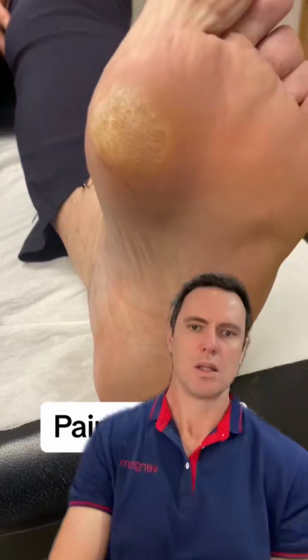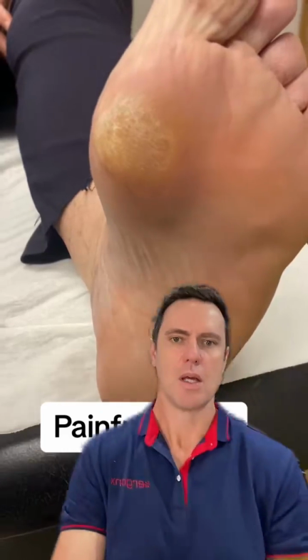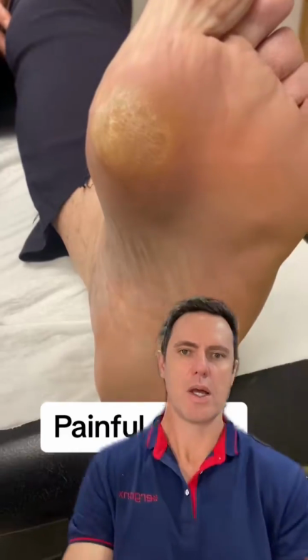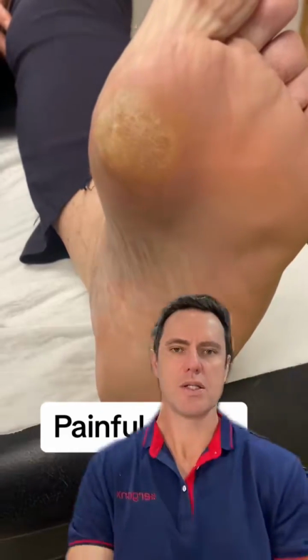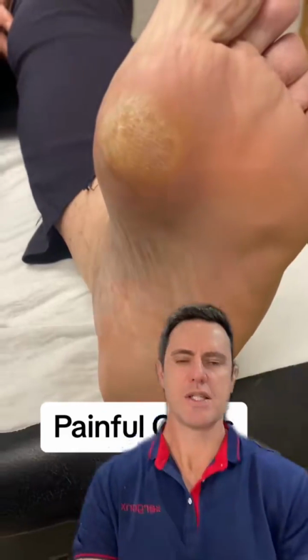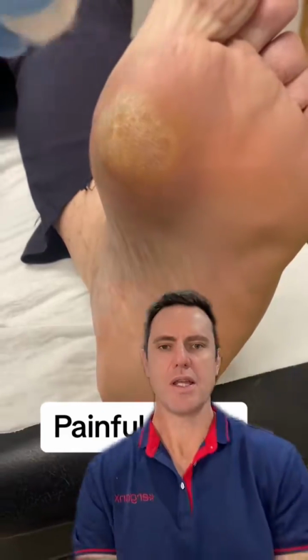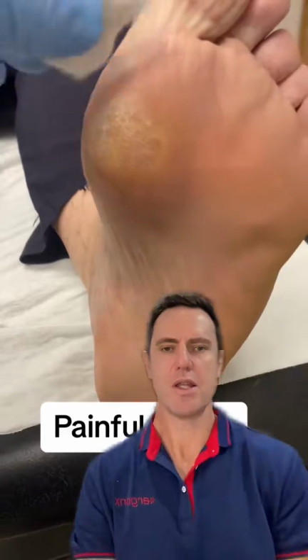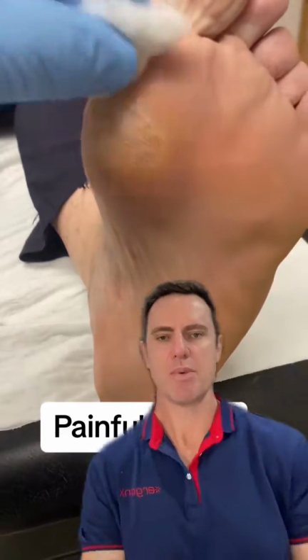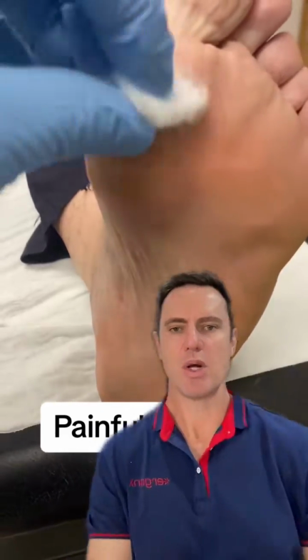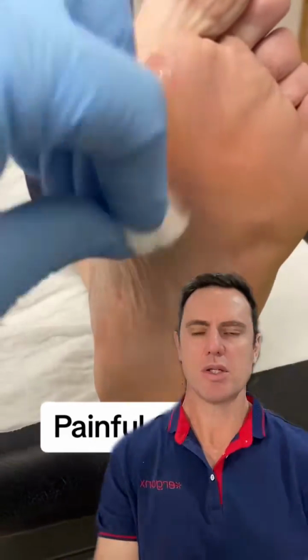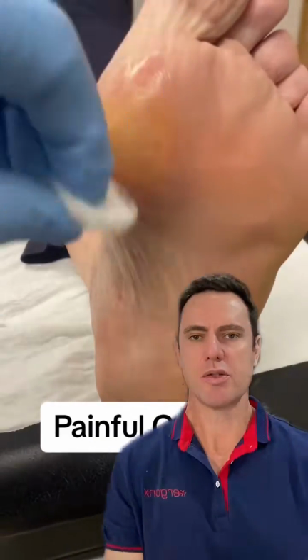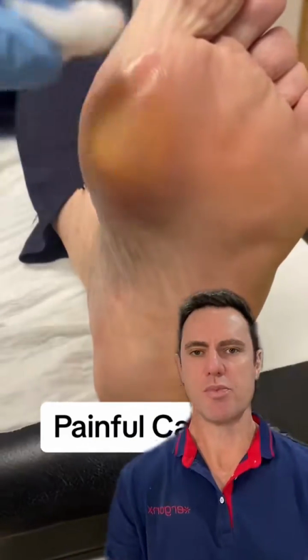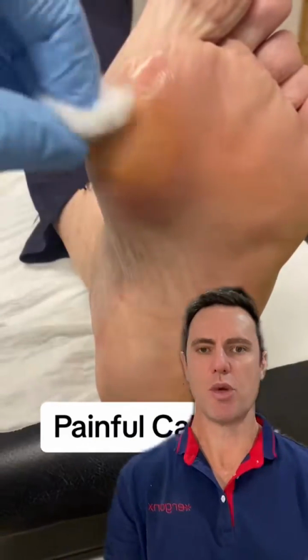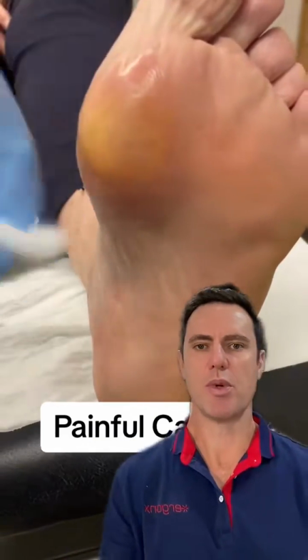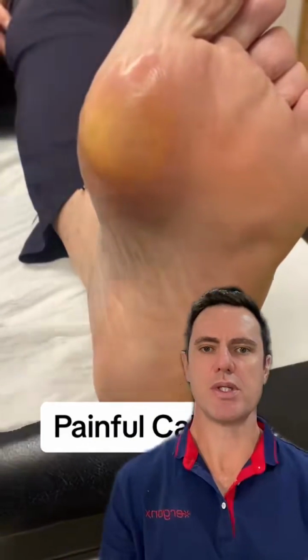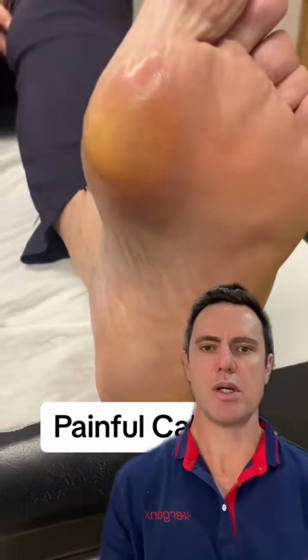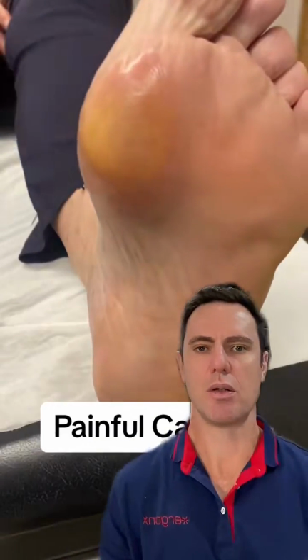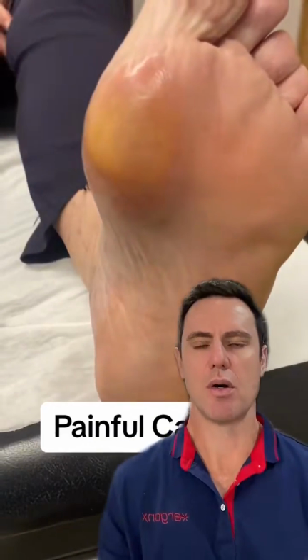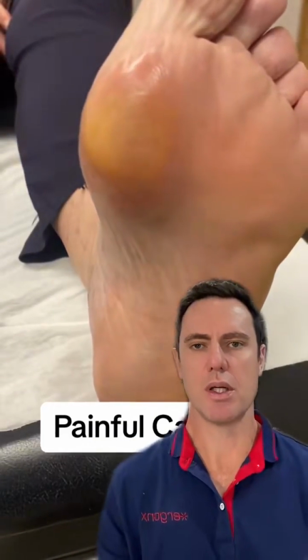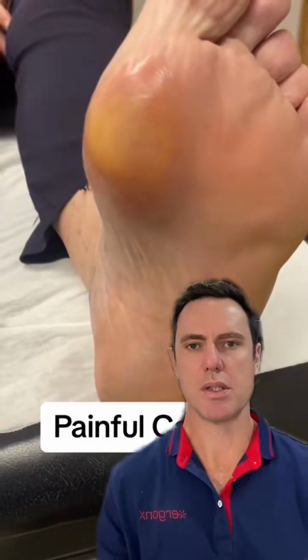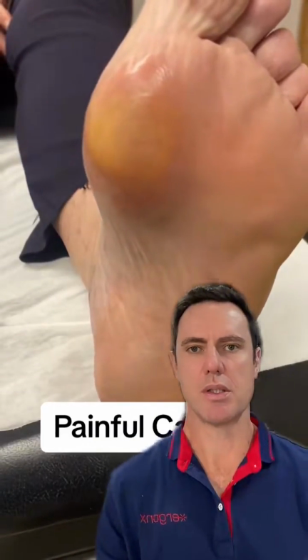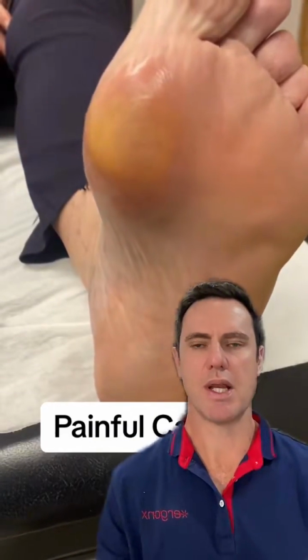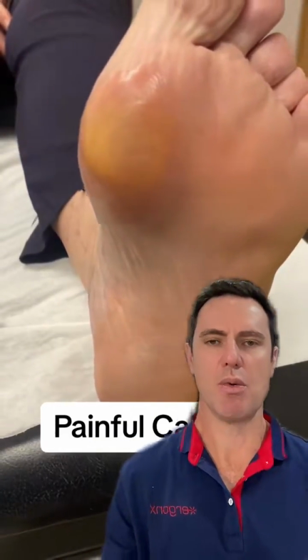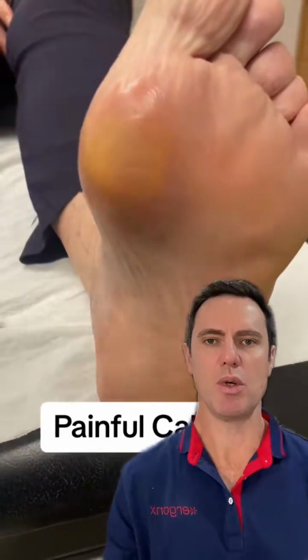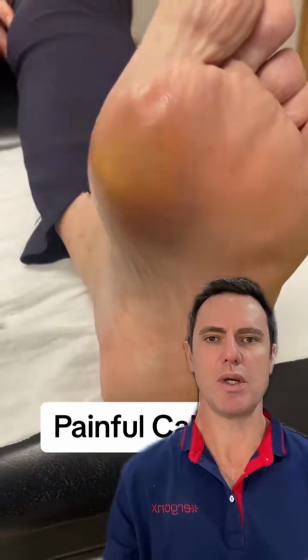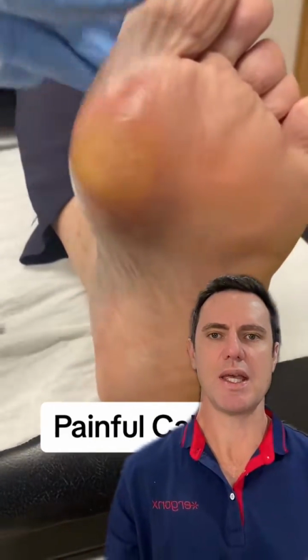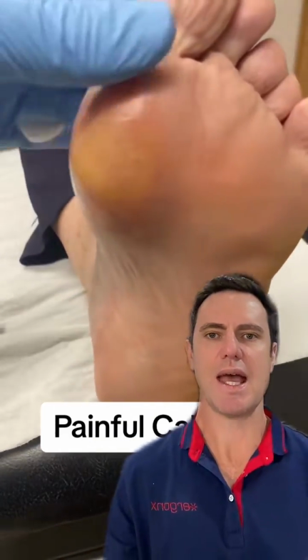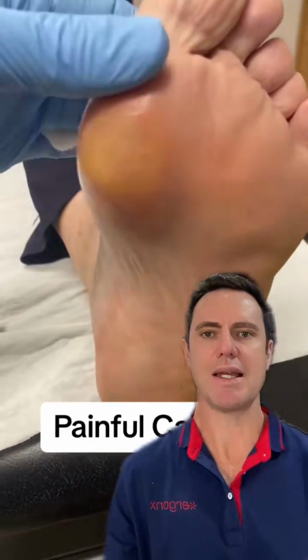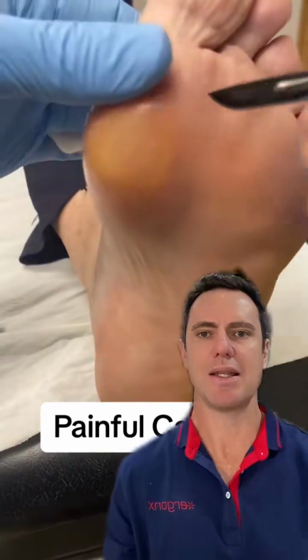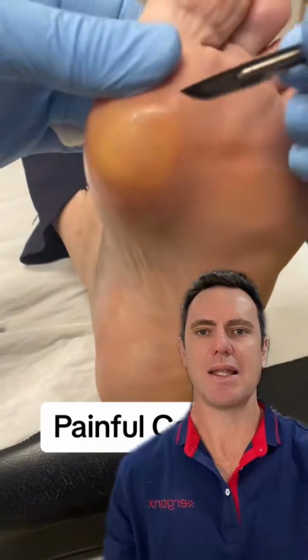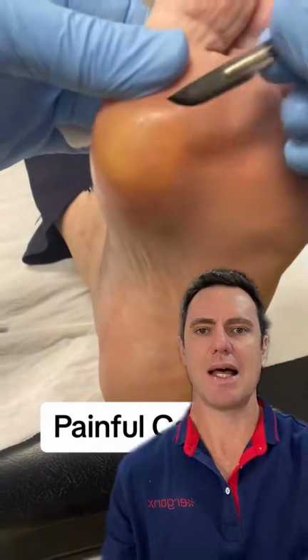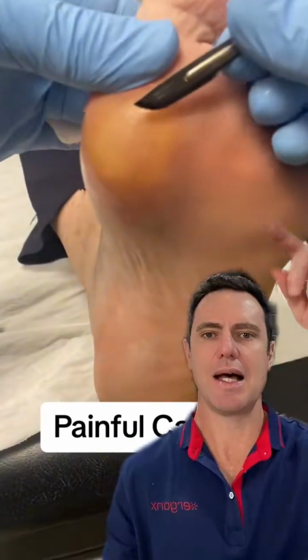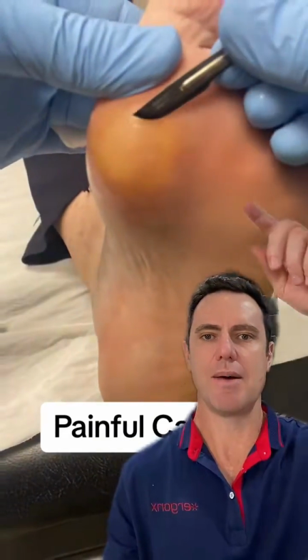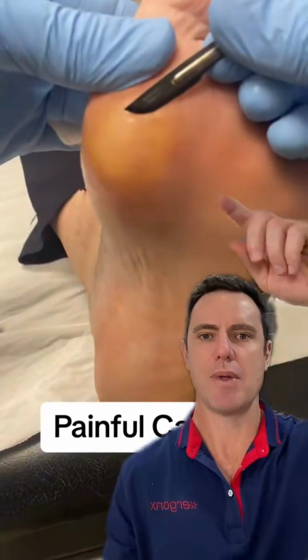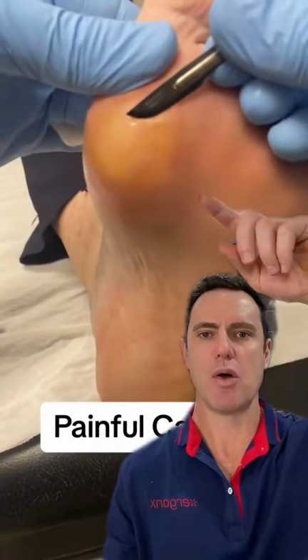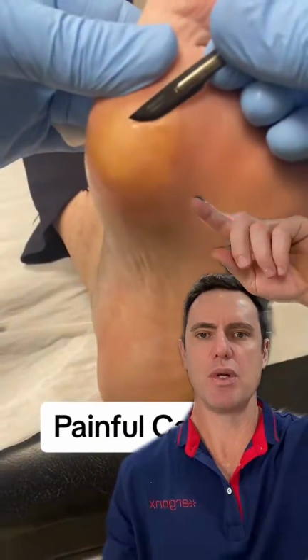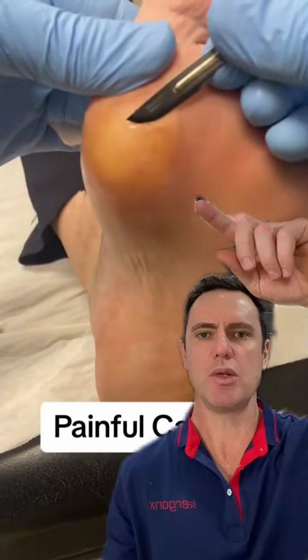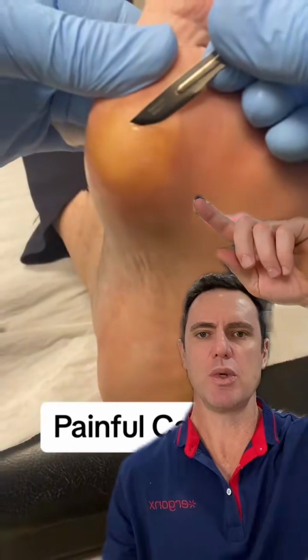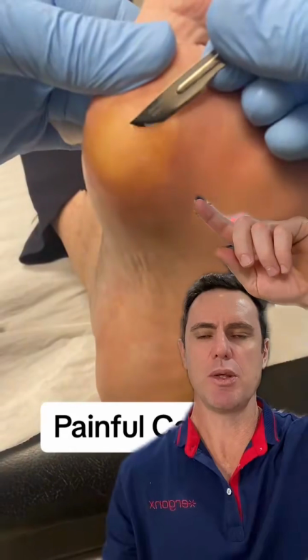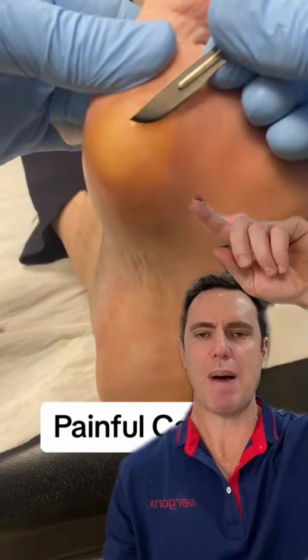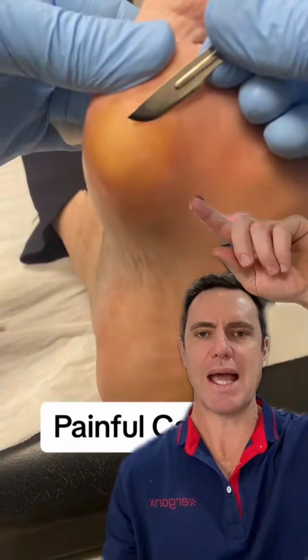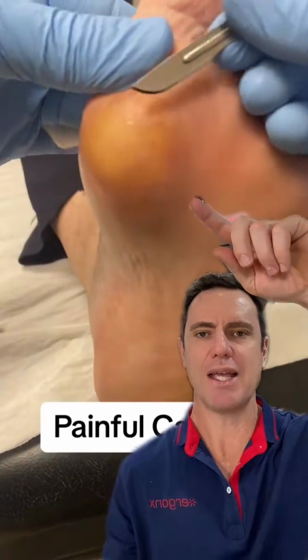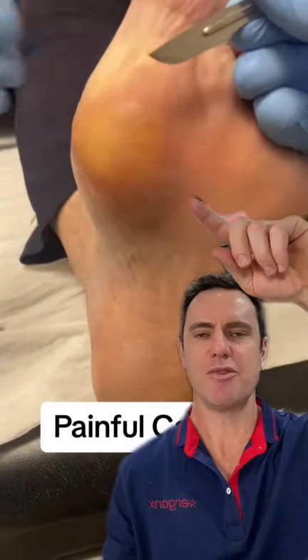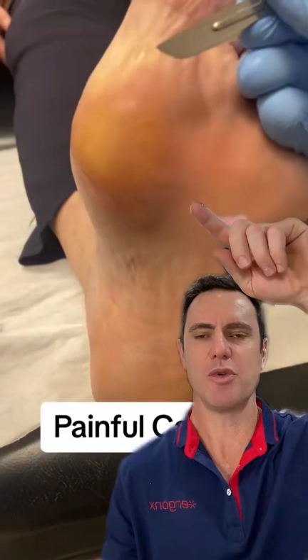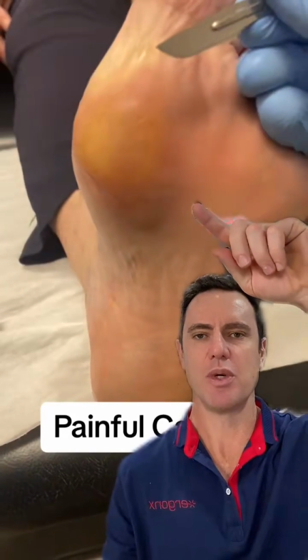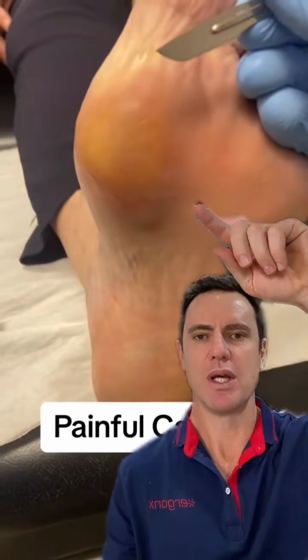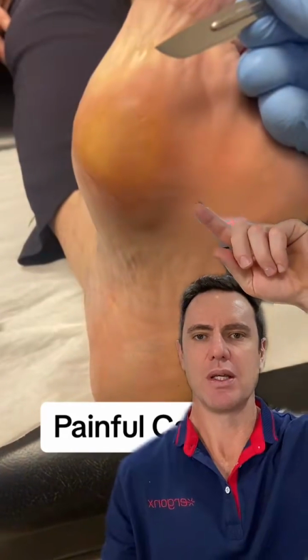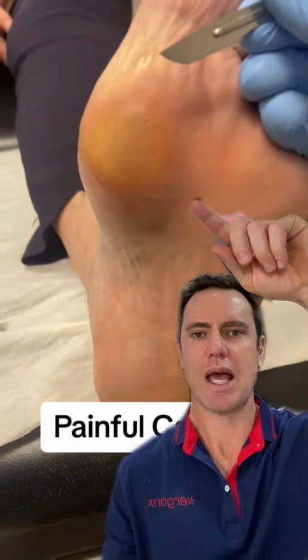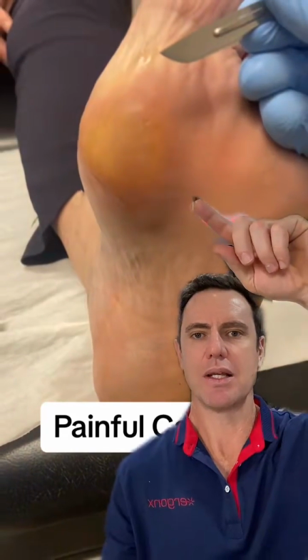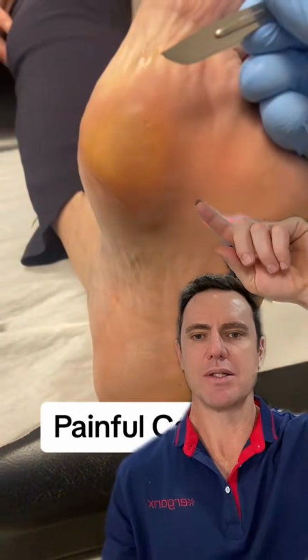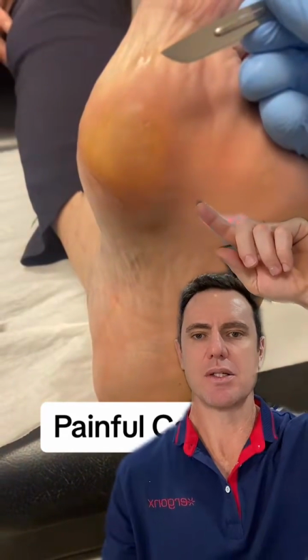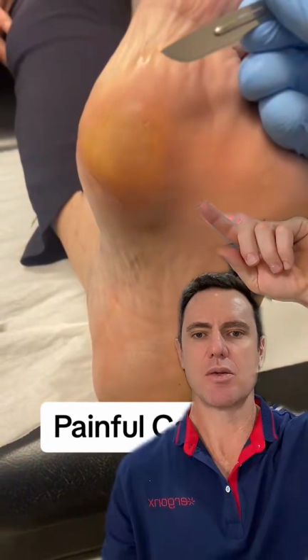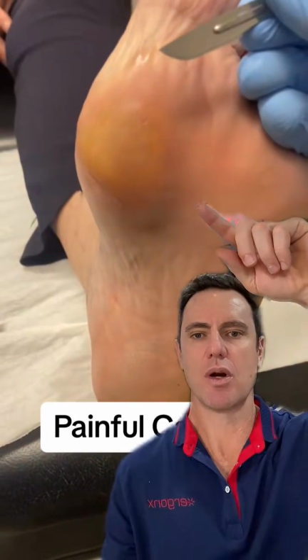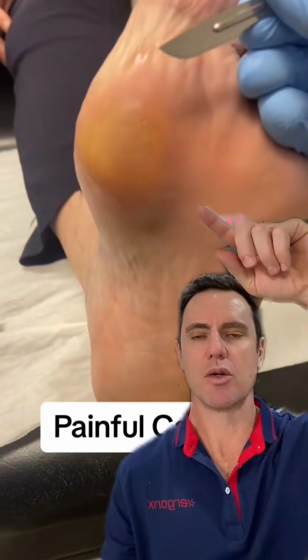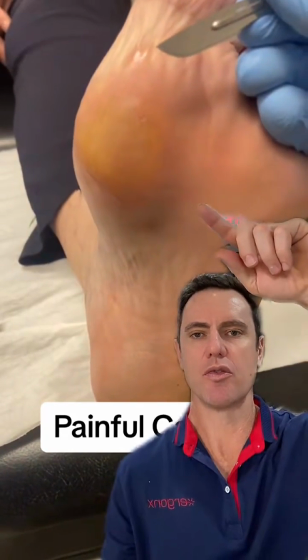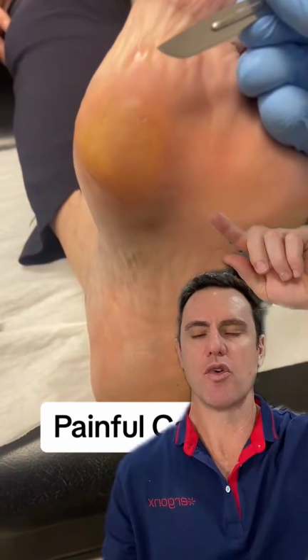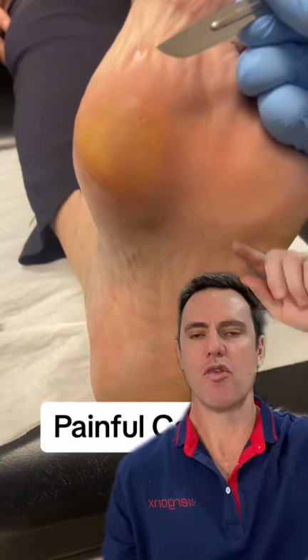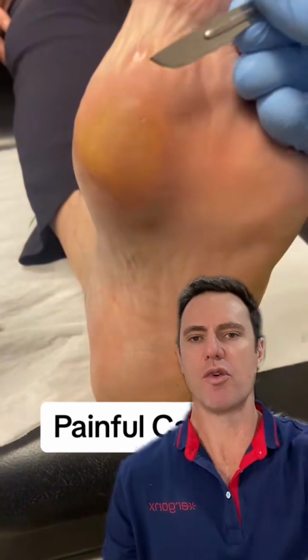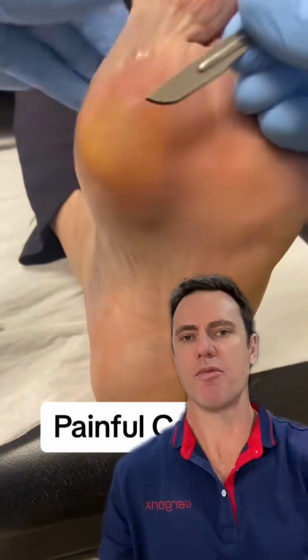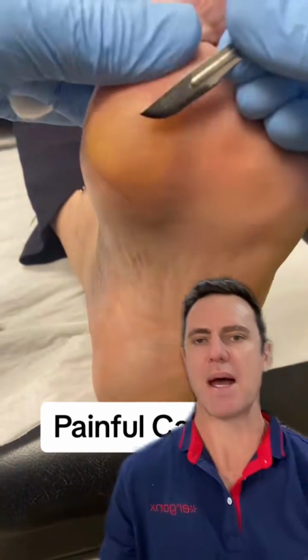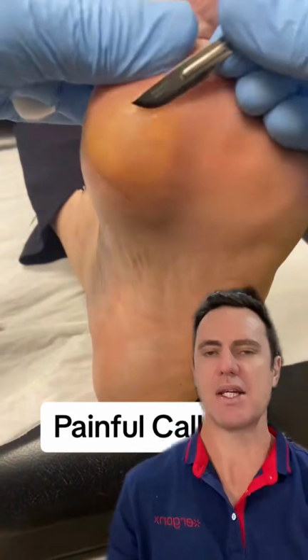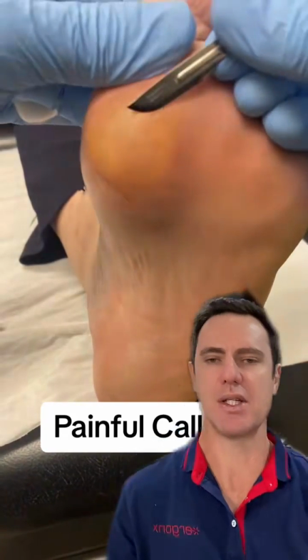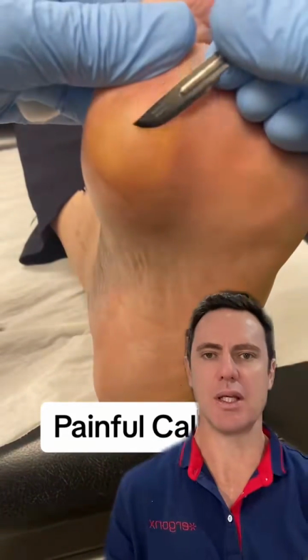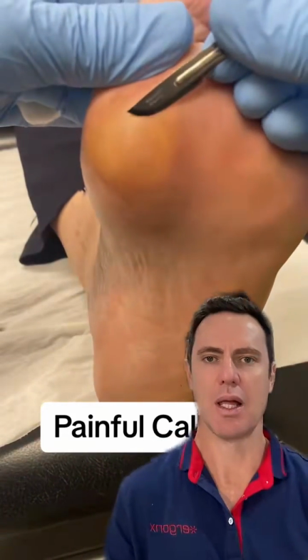Hey guys, Kent here, the podiatrist from DocBodZen at Ginex, and today we're looking at a really painful callus that's growing on the forefoot of a patient here.